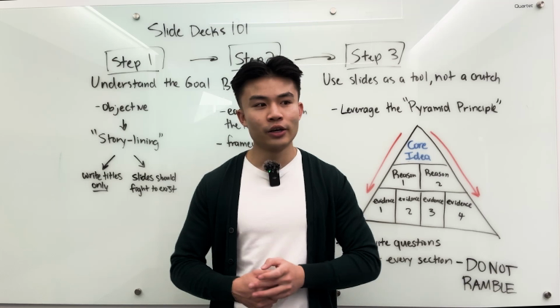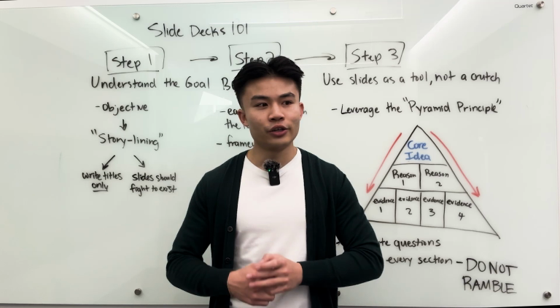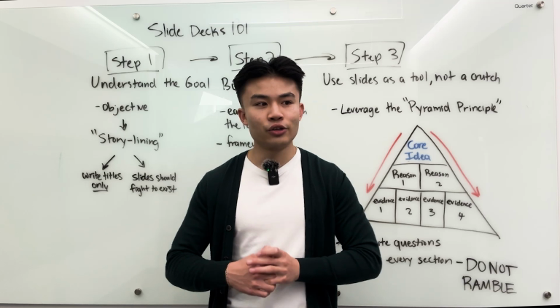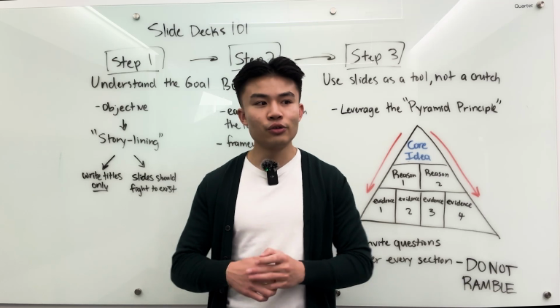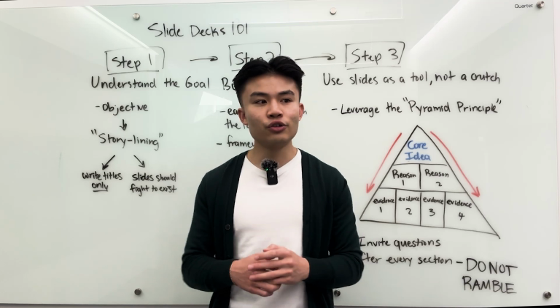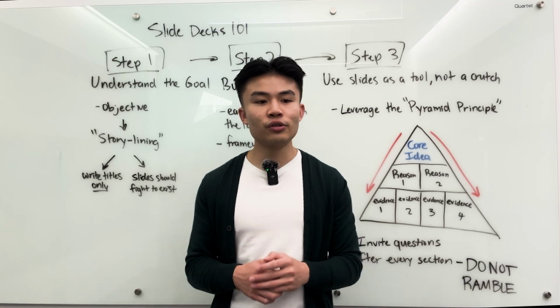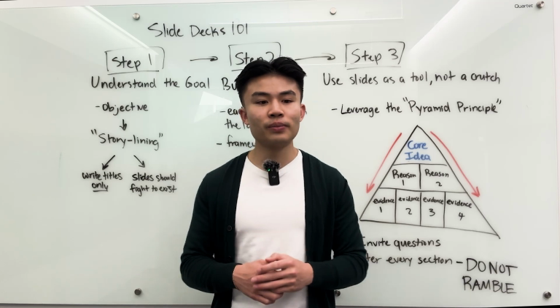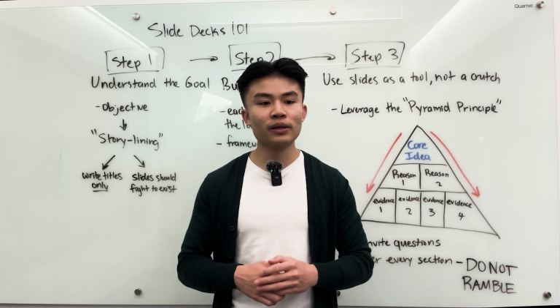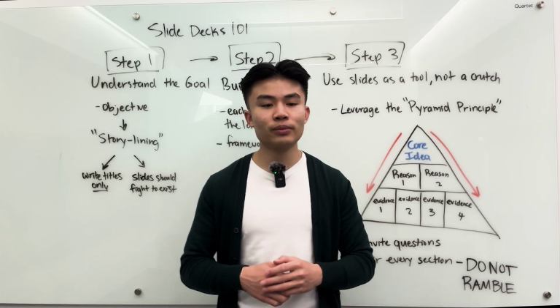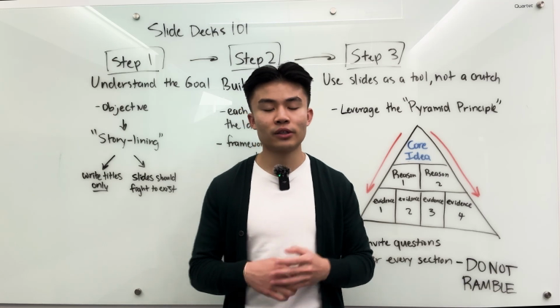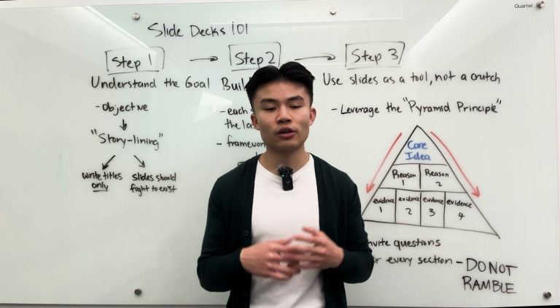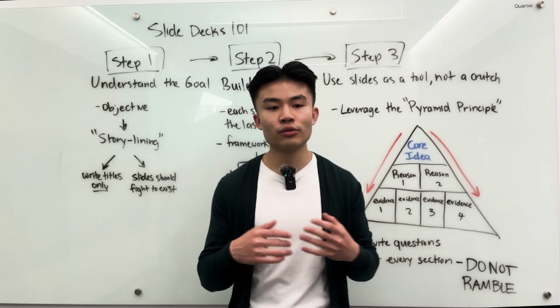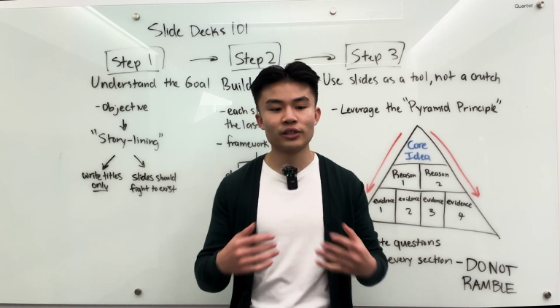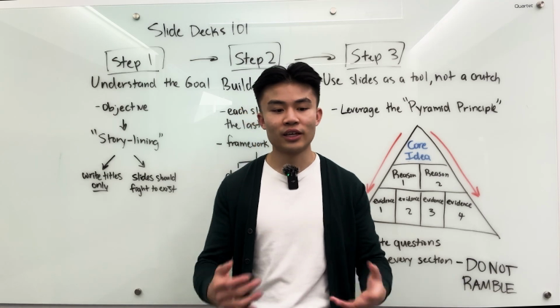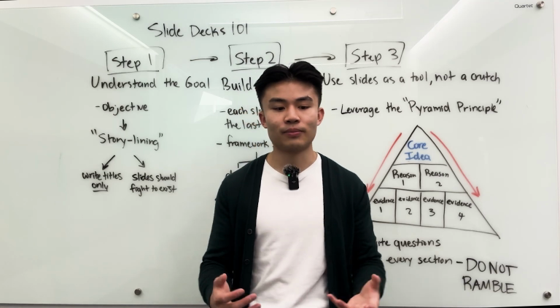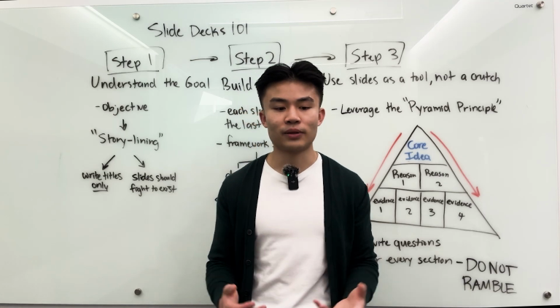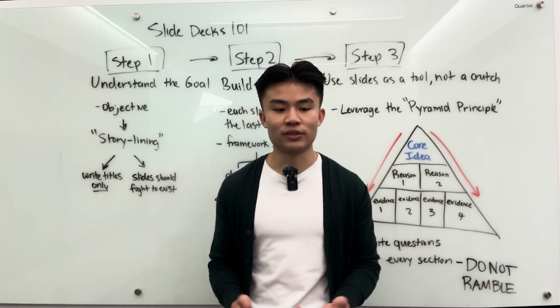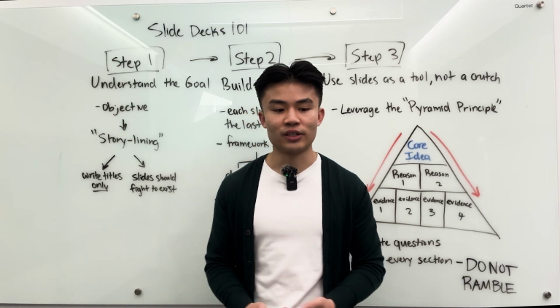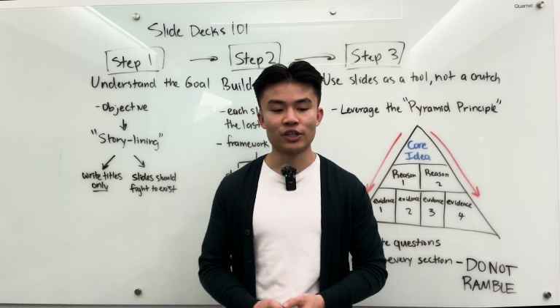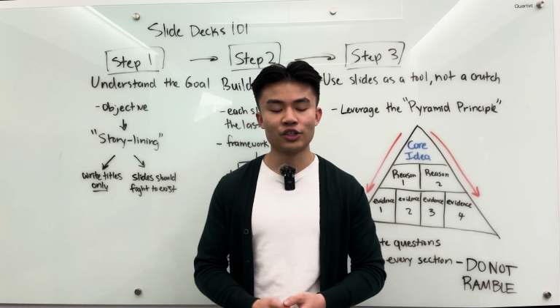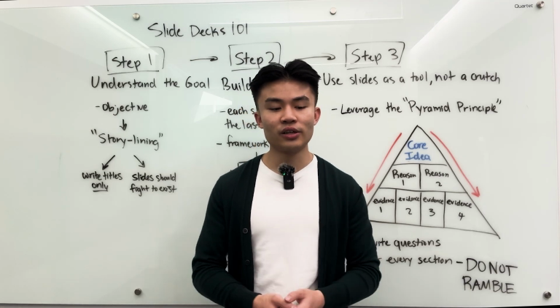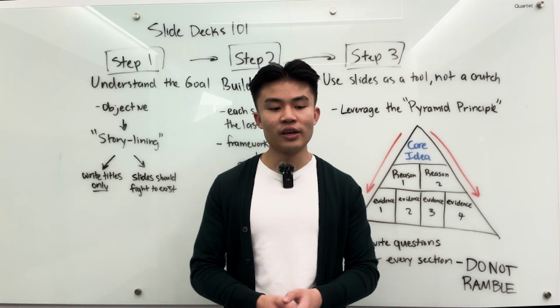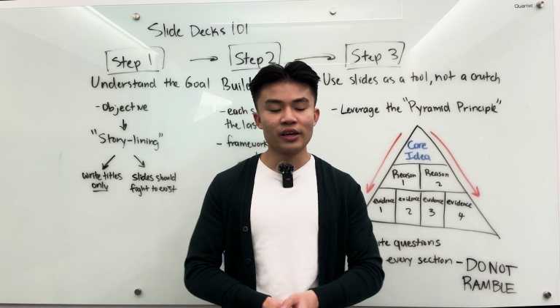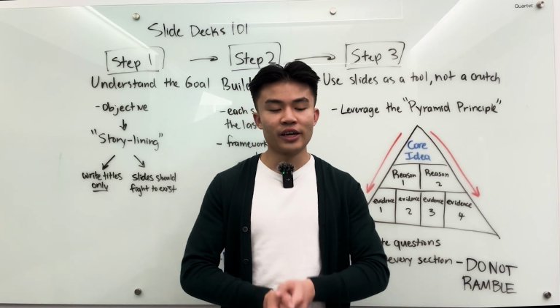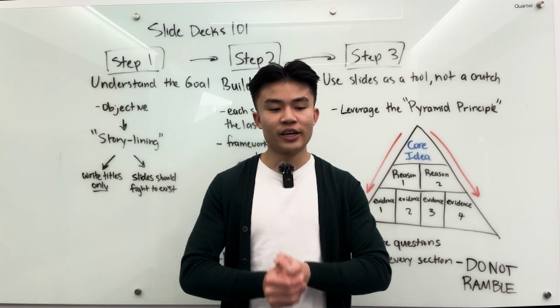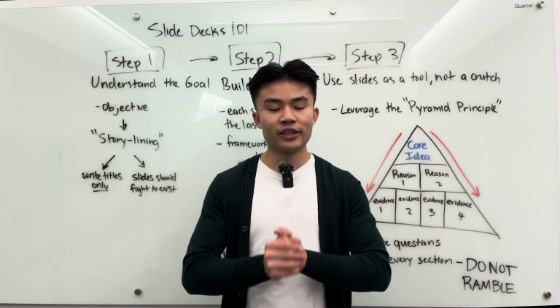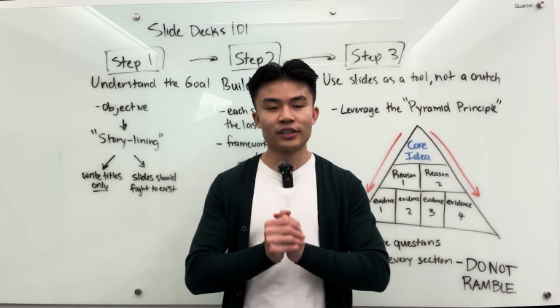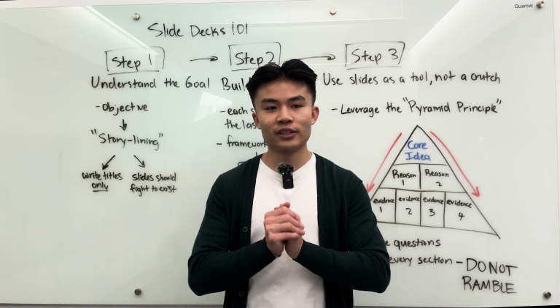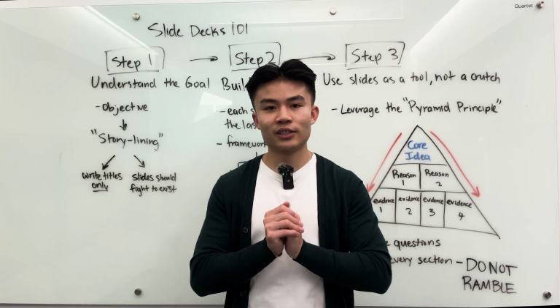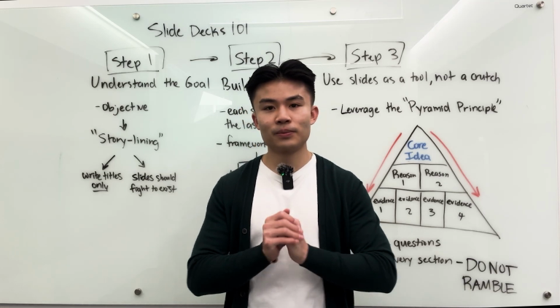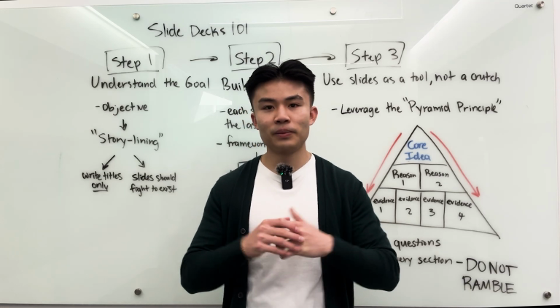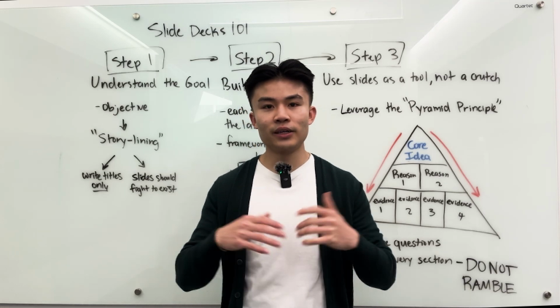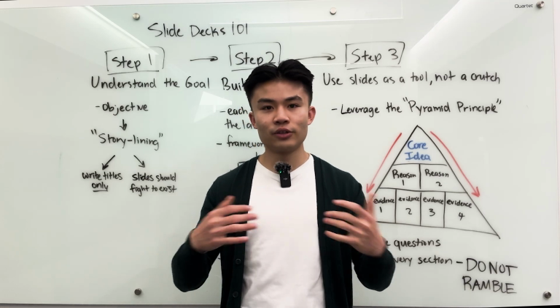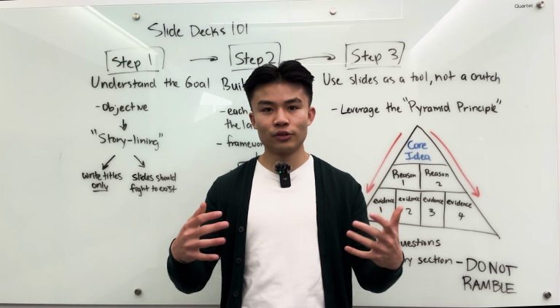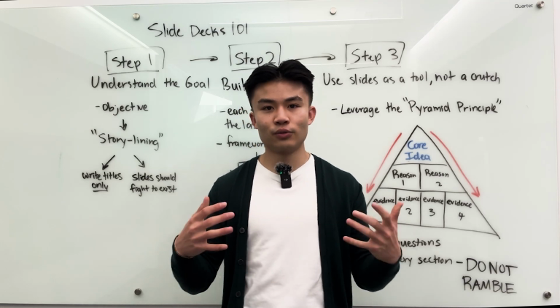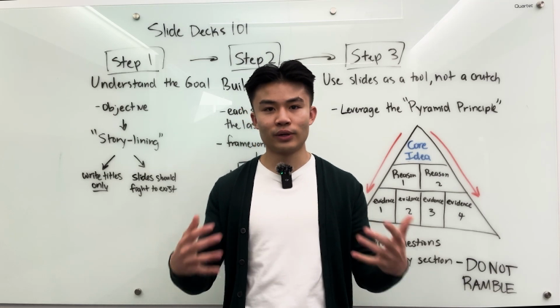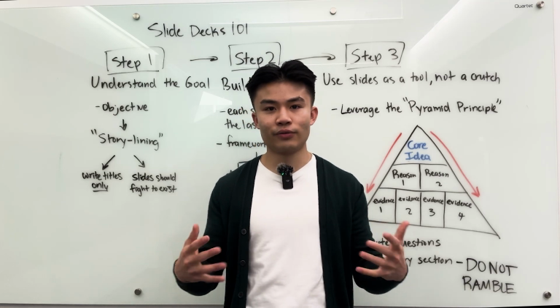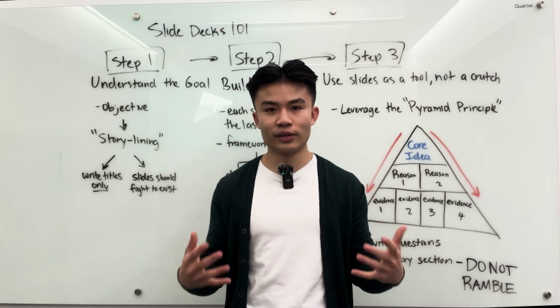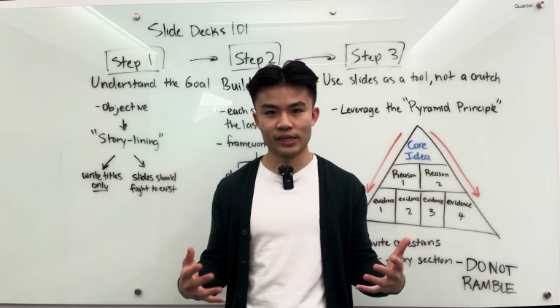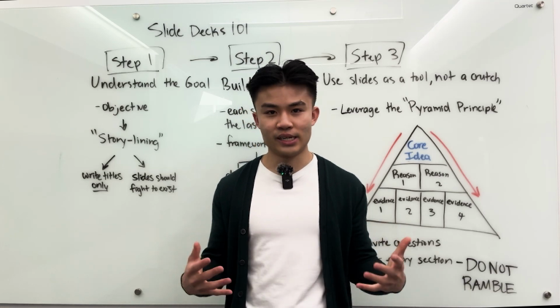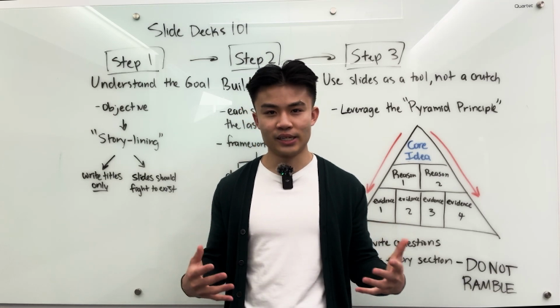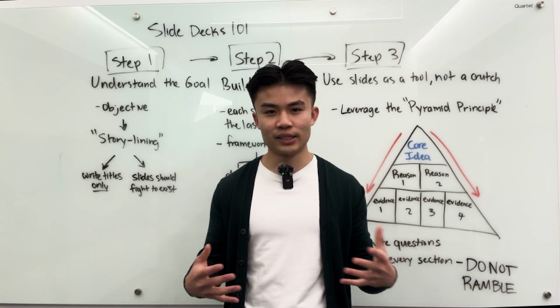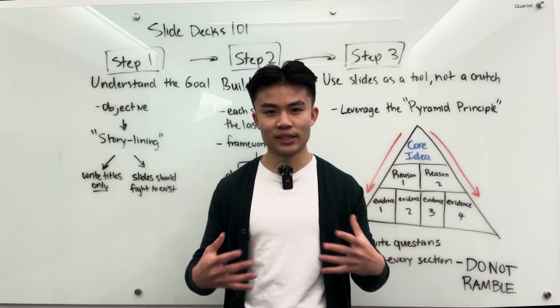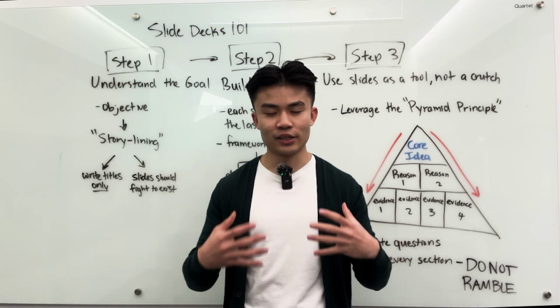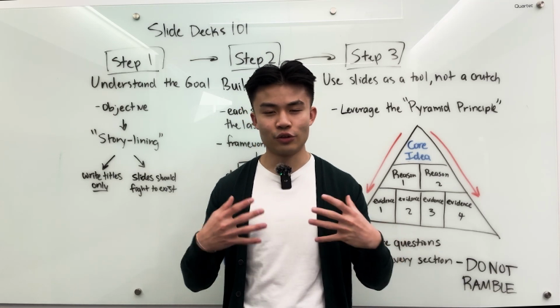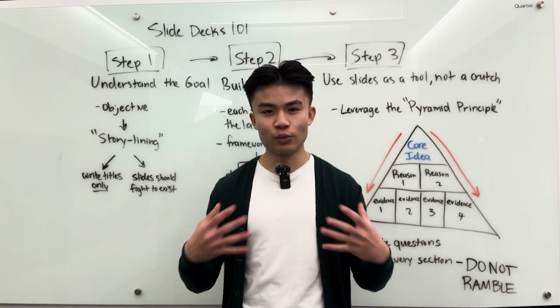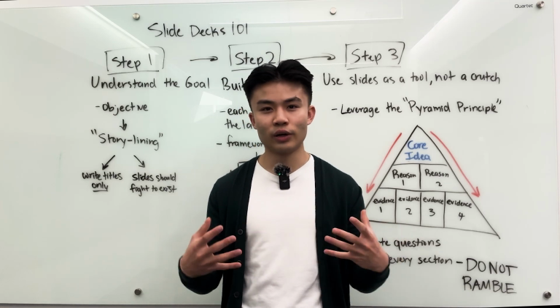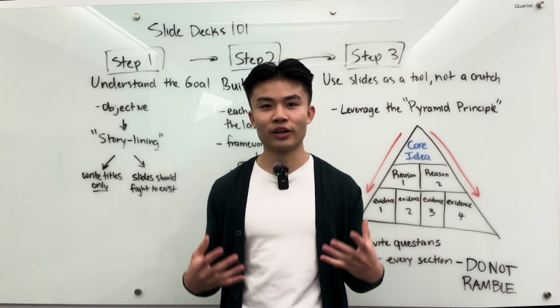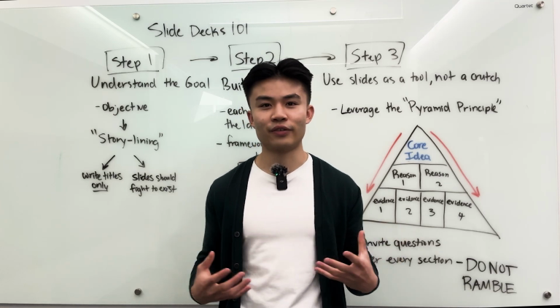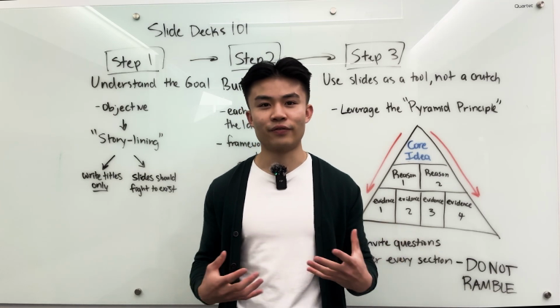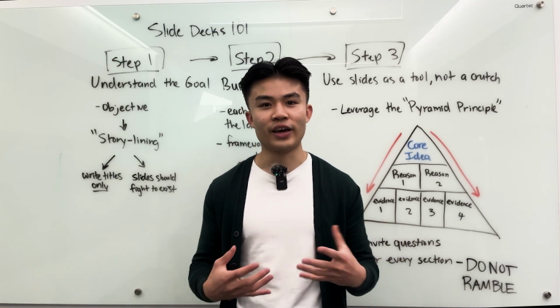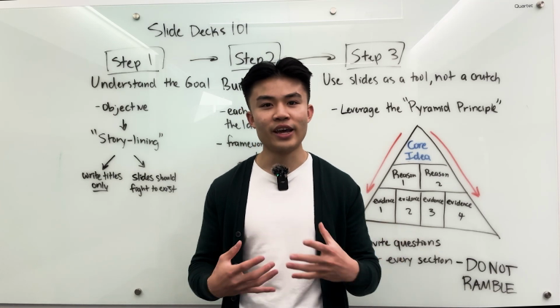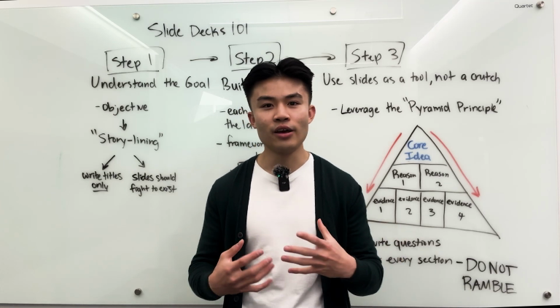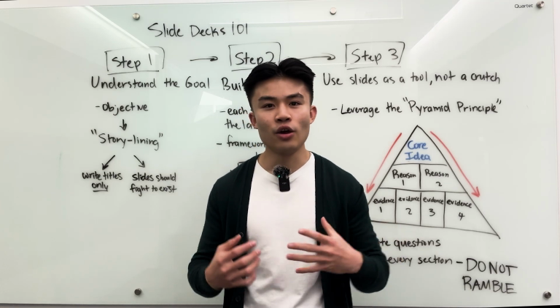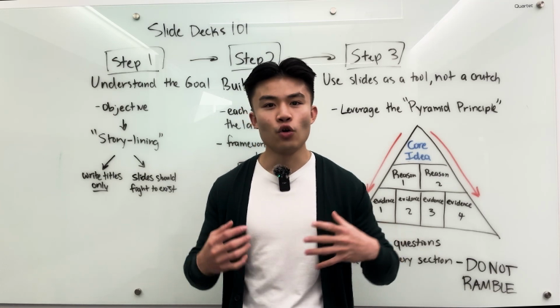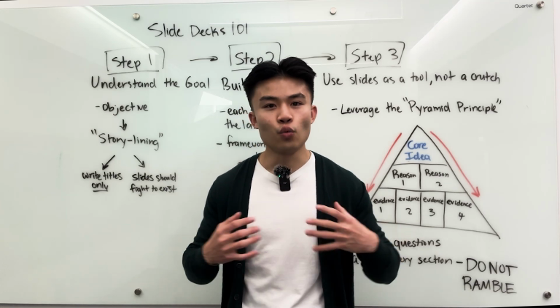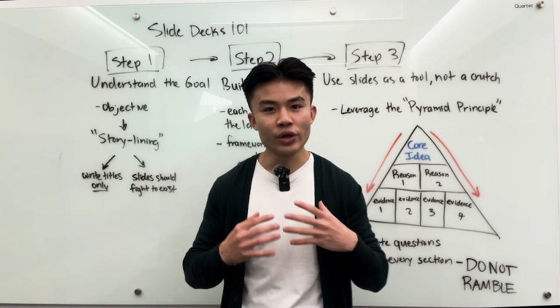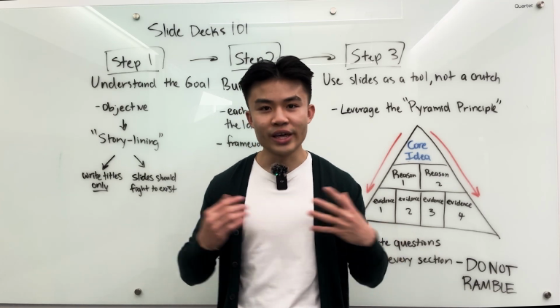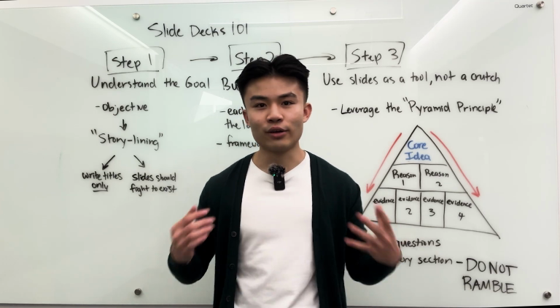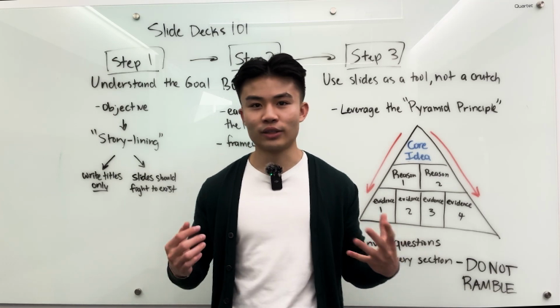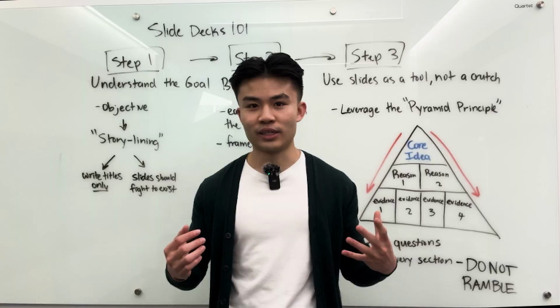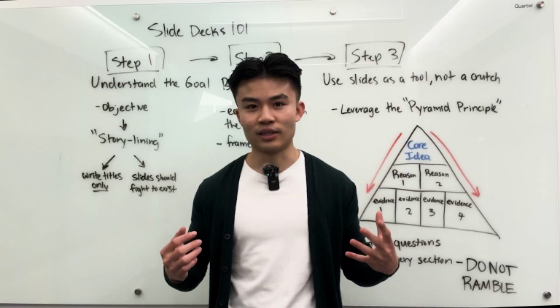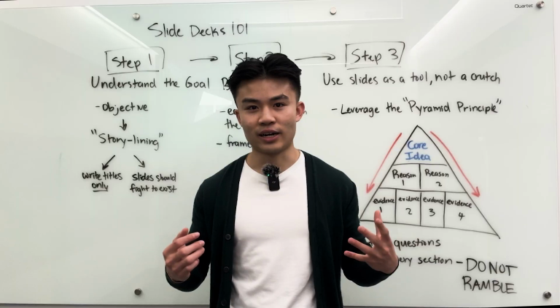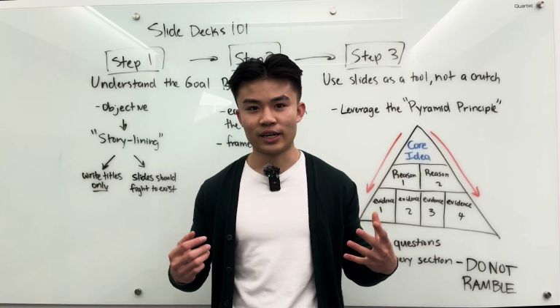You should be able to go into that presentation and speak to whatever ideas that you want to convey without the slides.